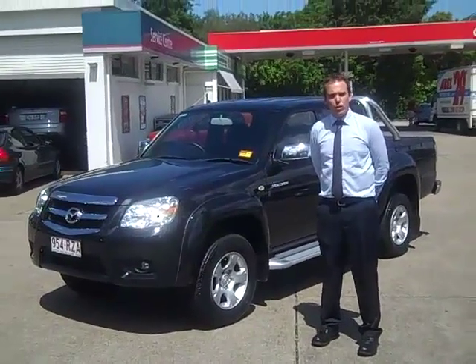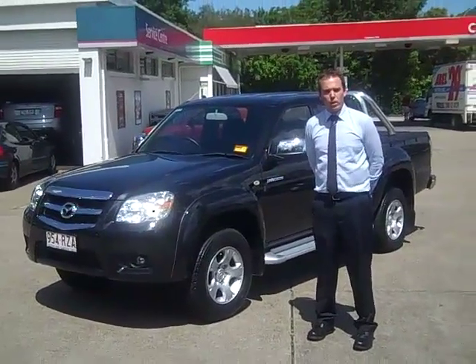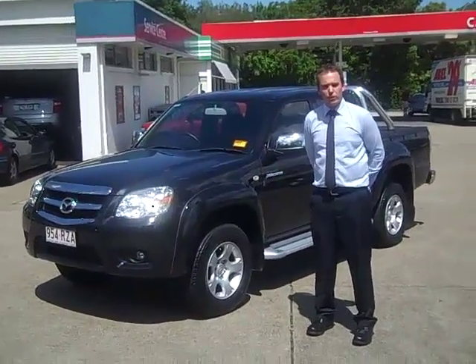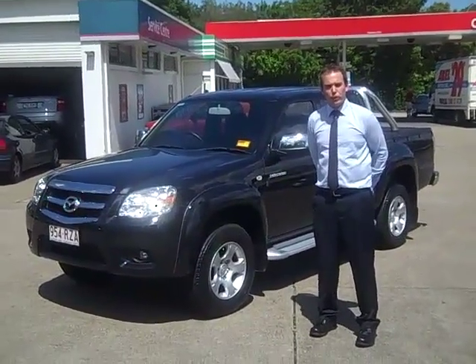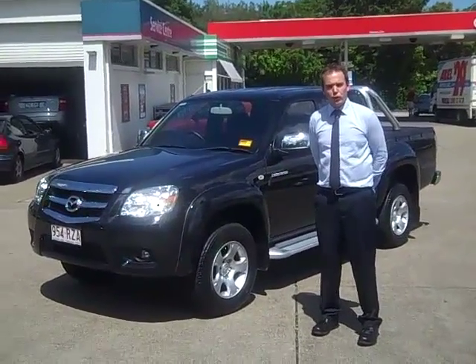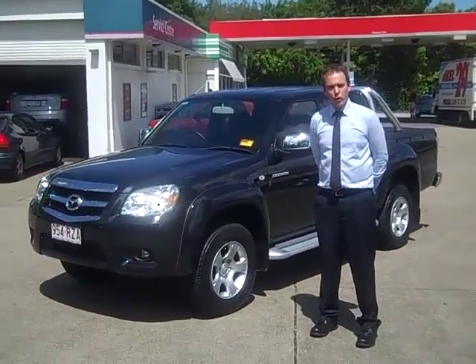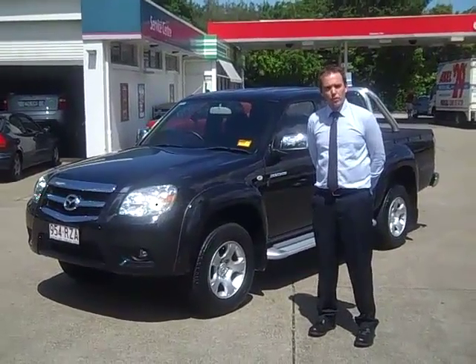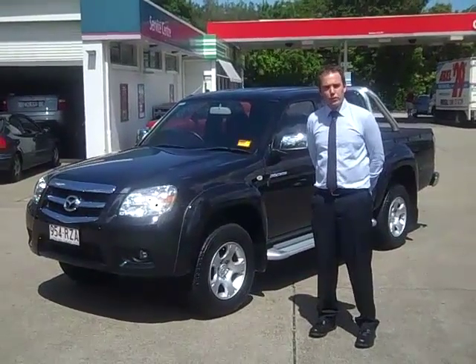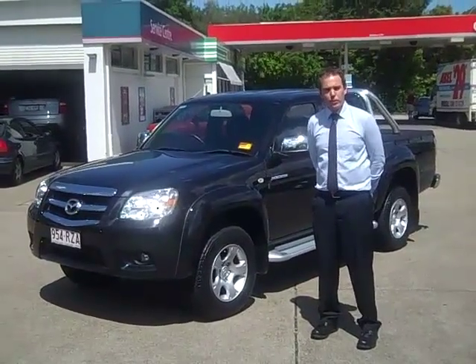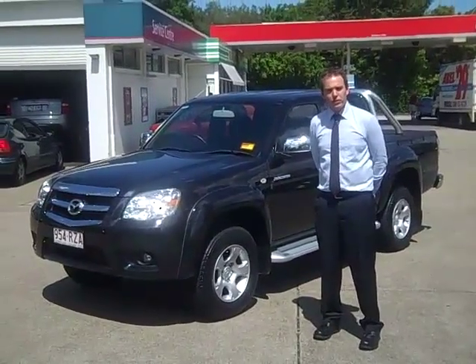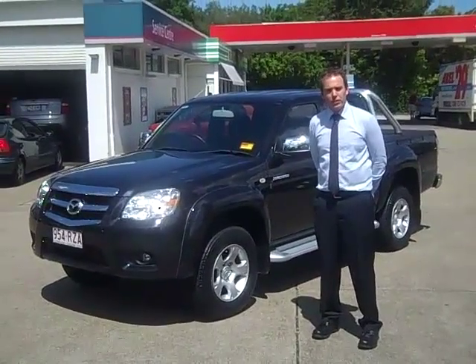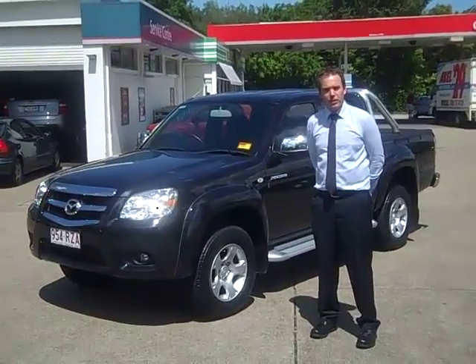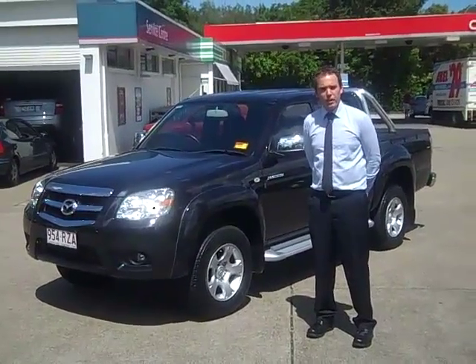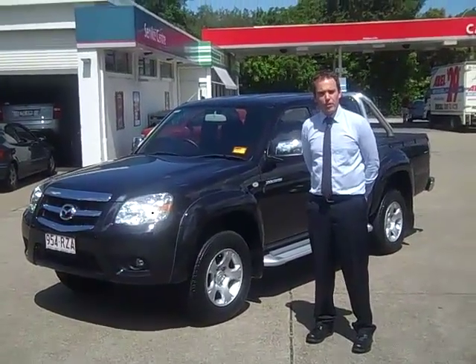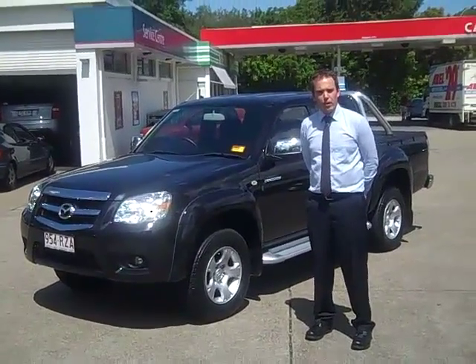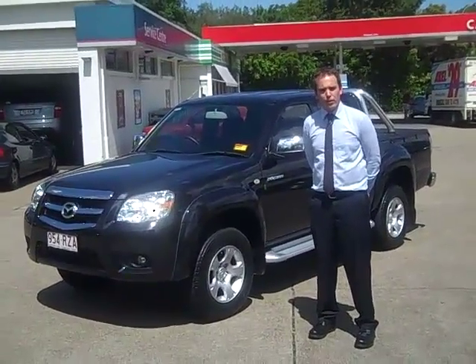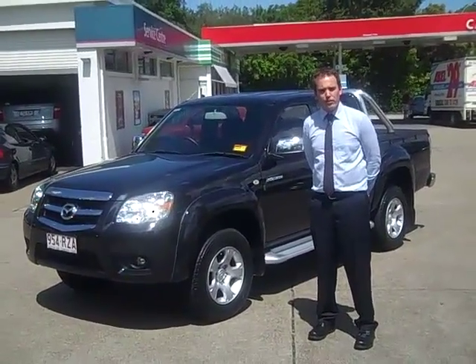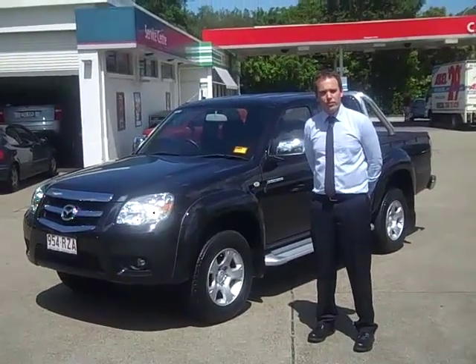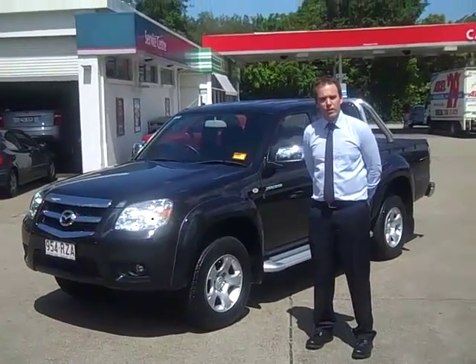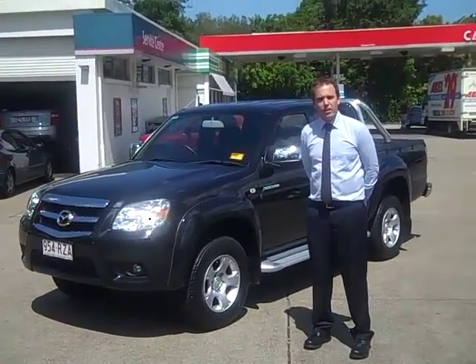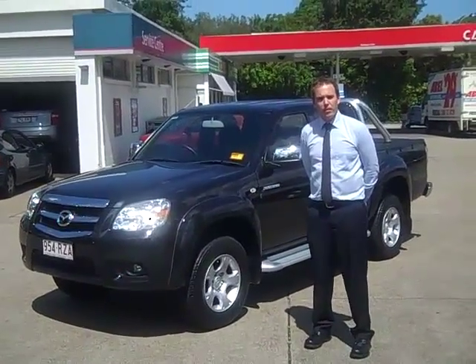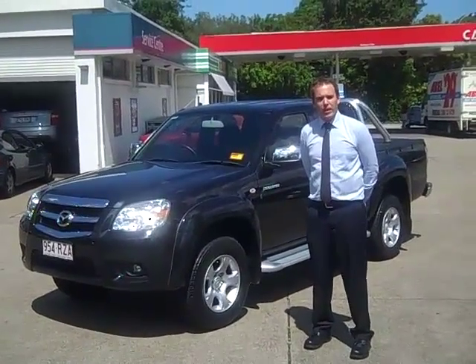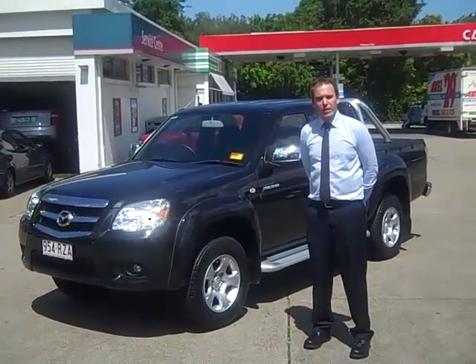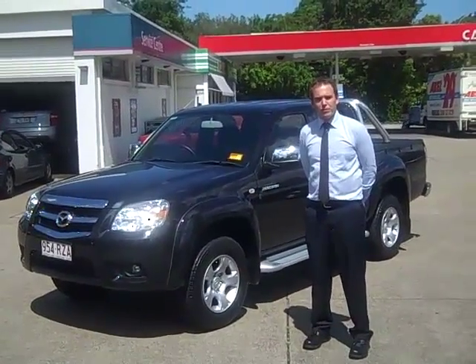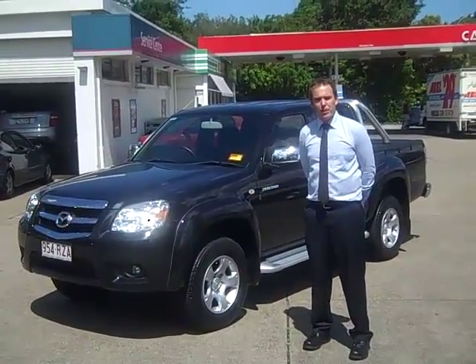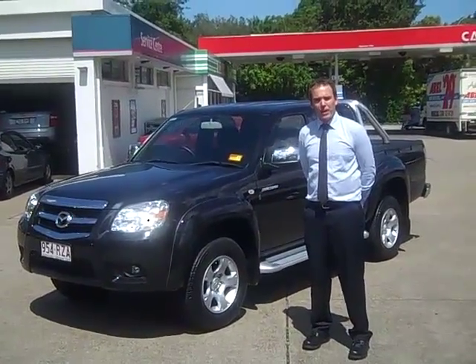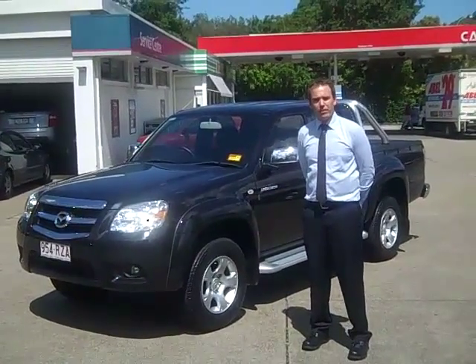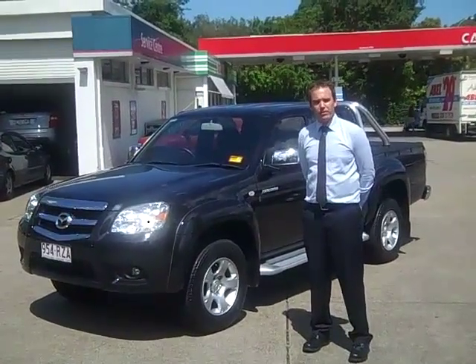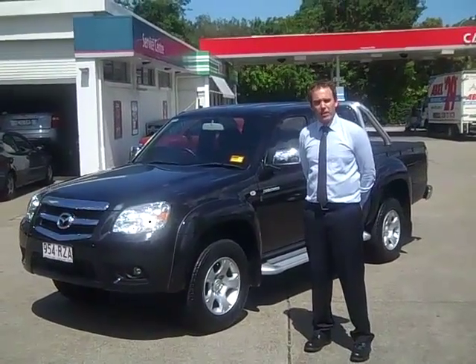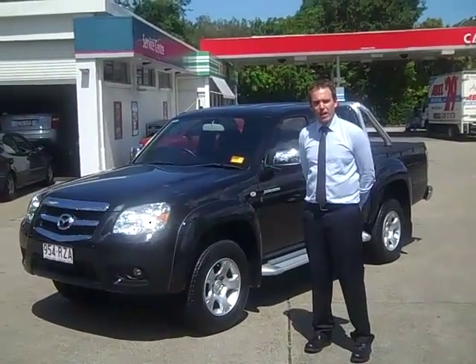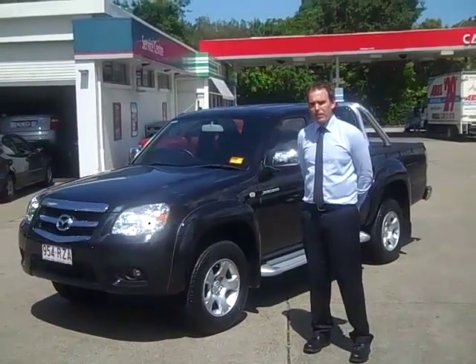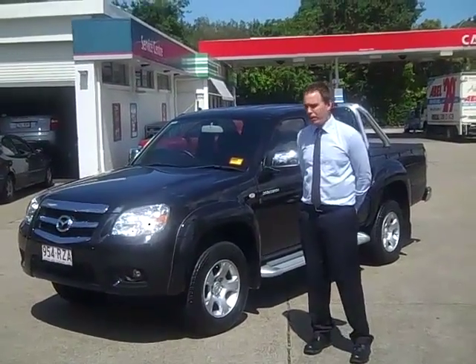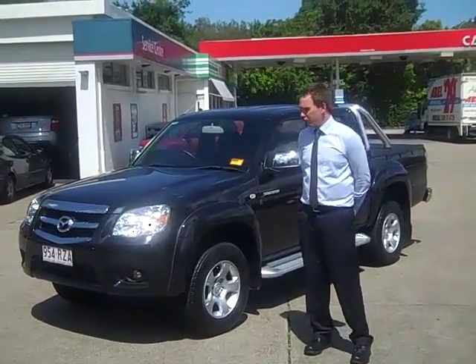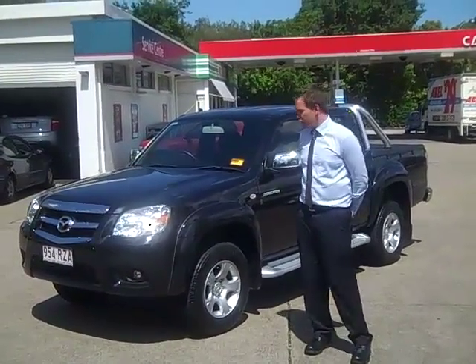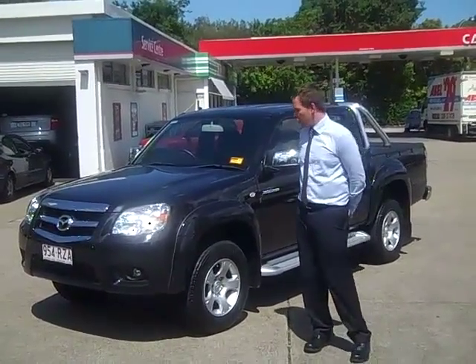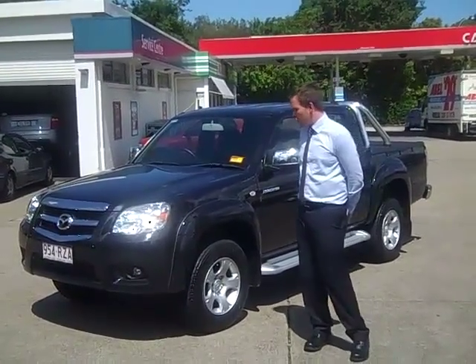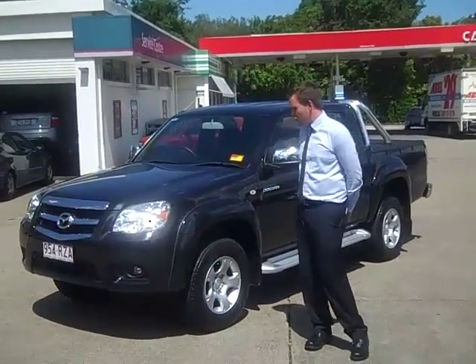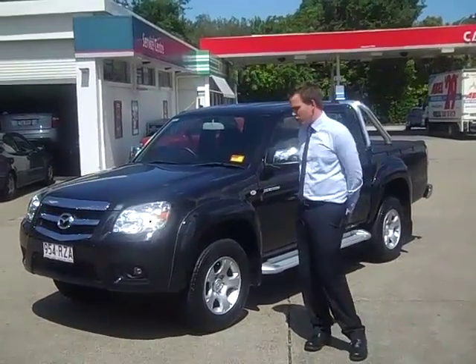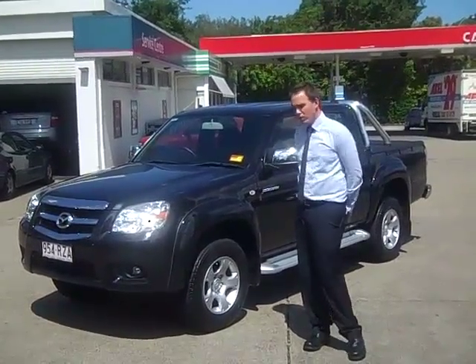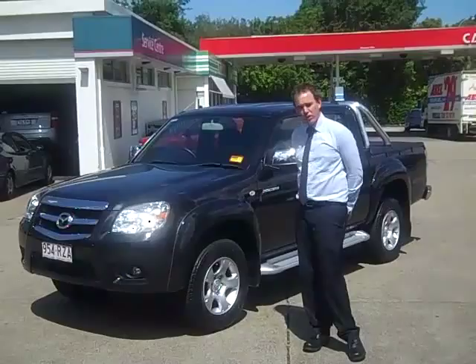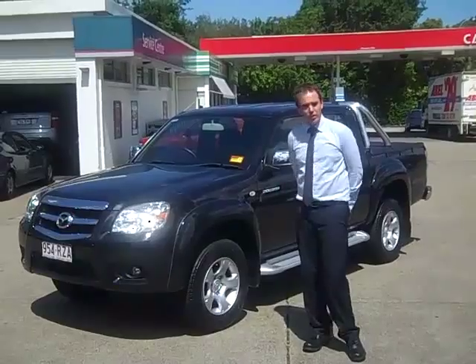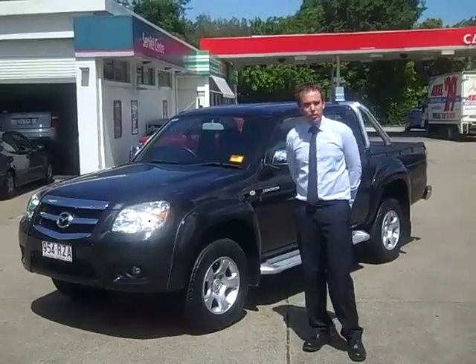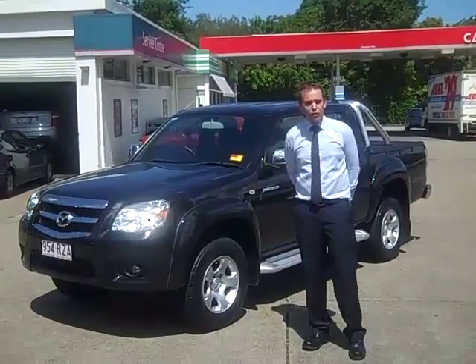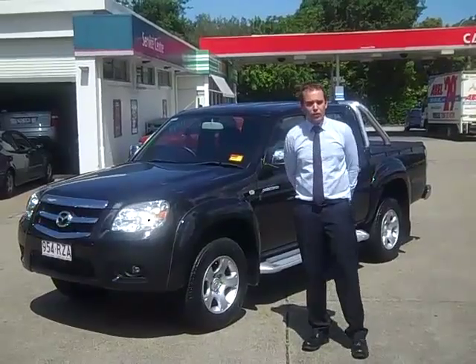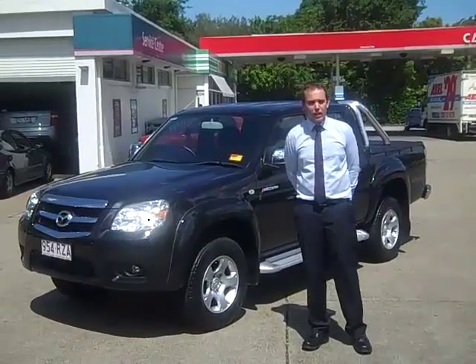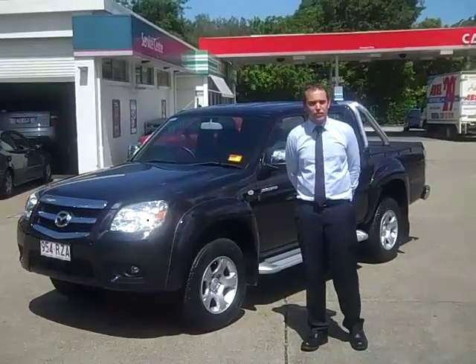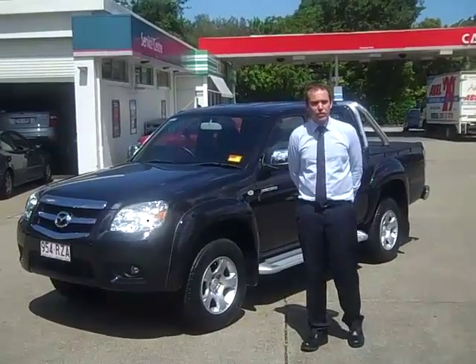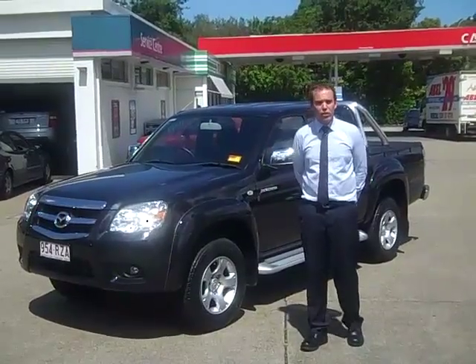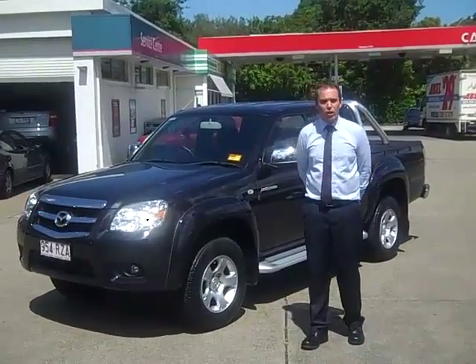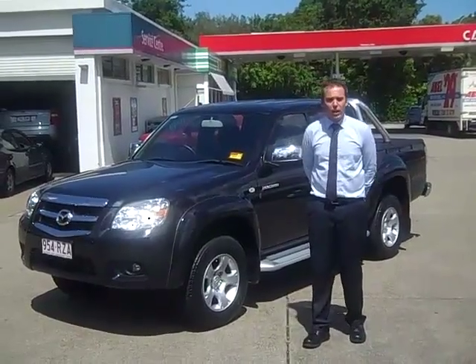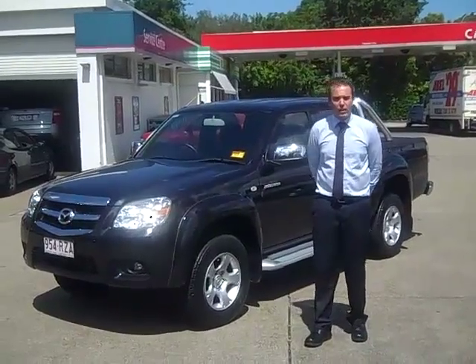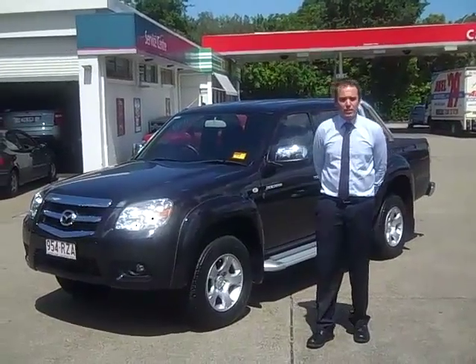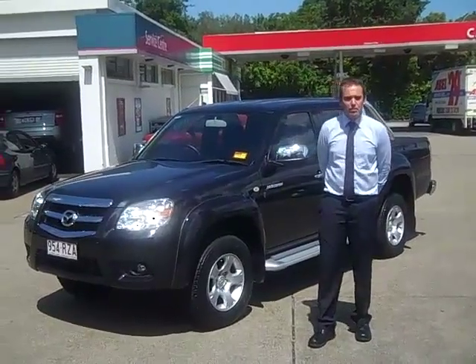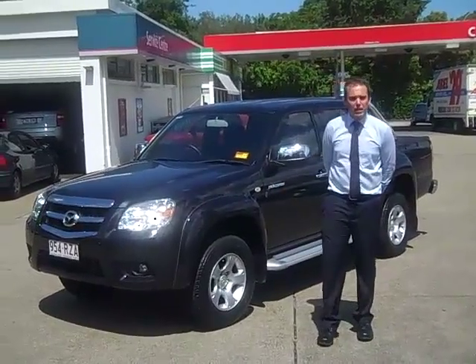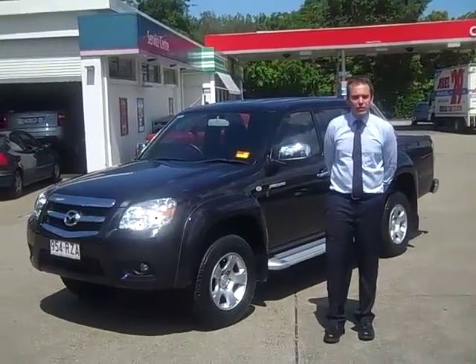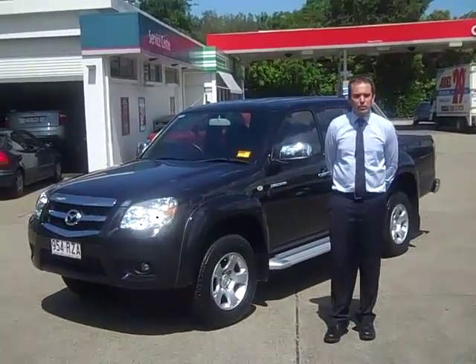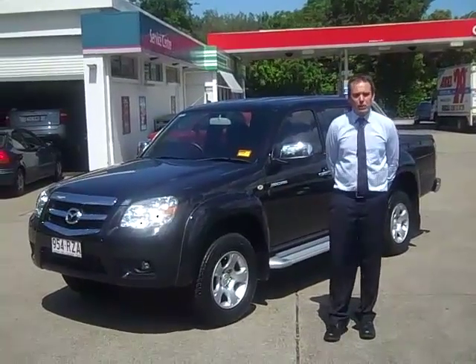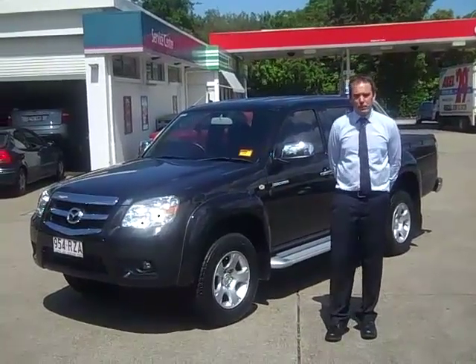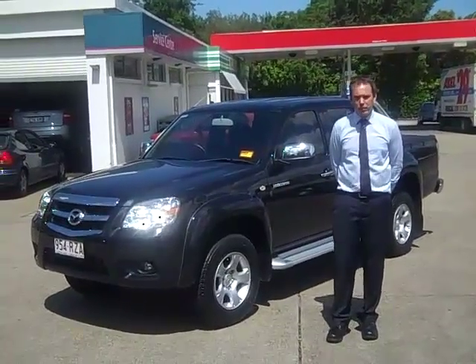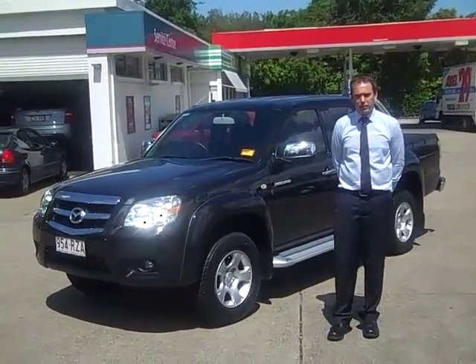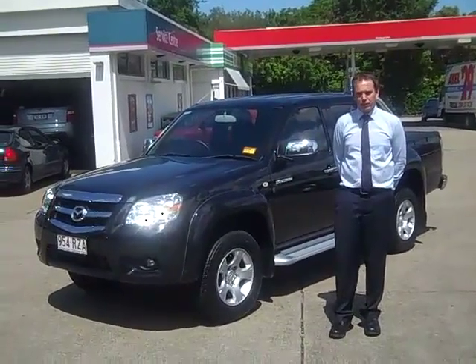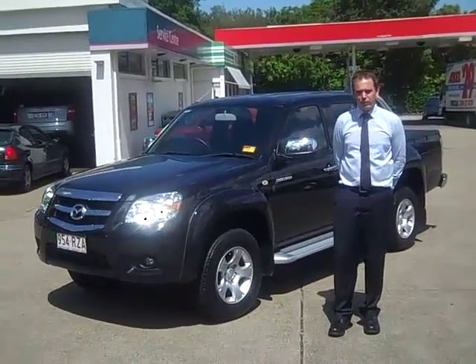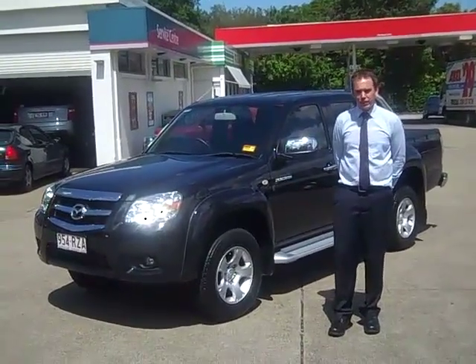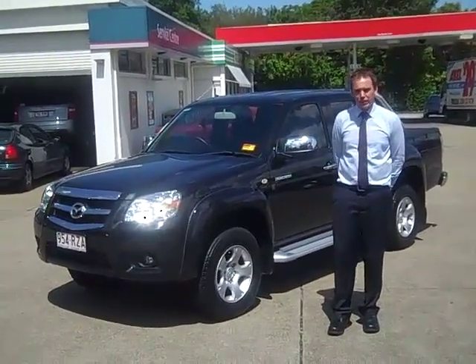Welcome to Mitsubishi and Kia Motors. My name is Matt and today I'm going to show you the 2009 Mazda BT-50.